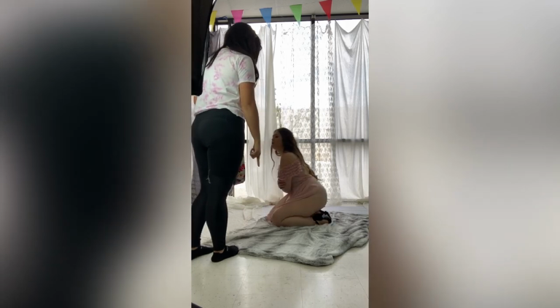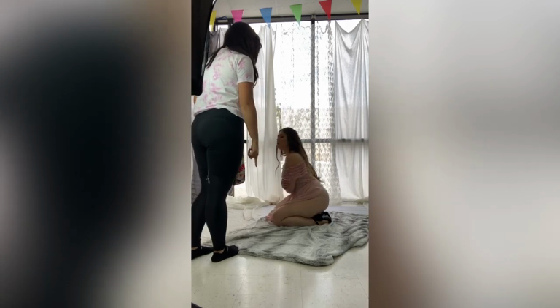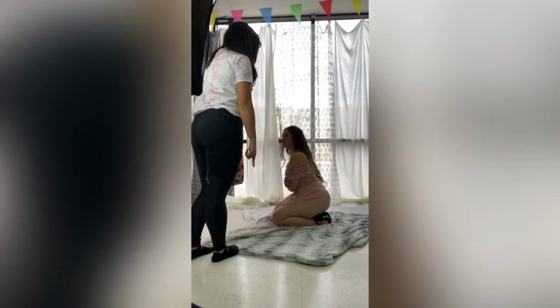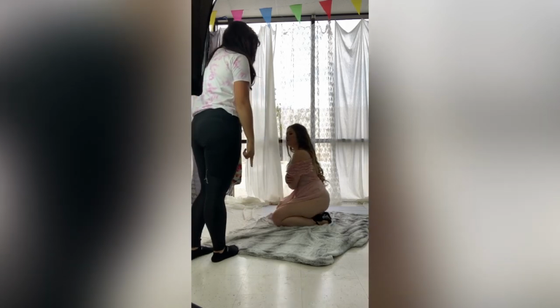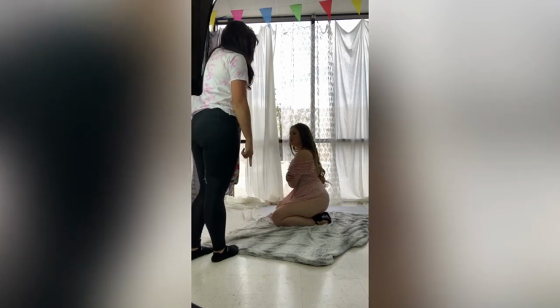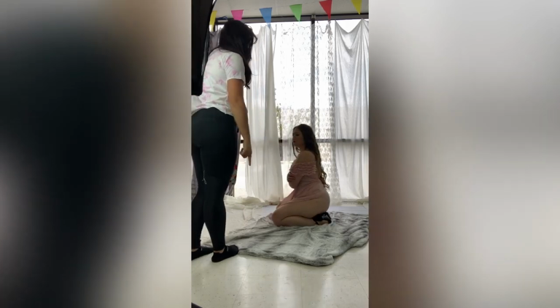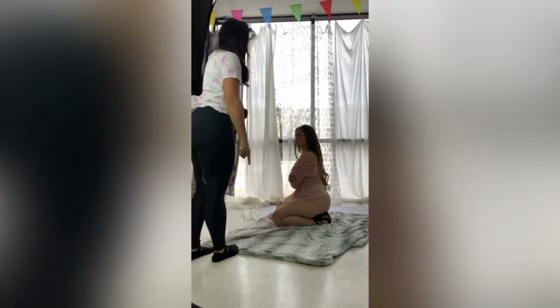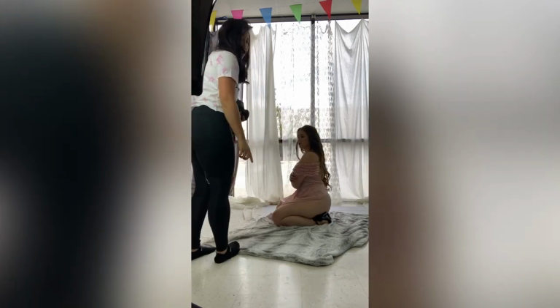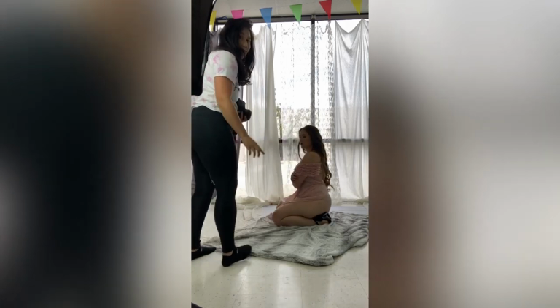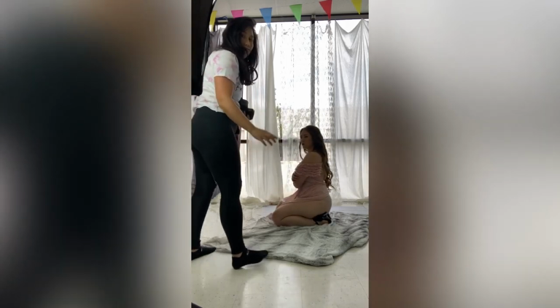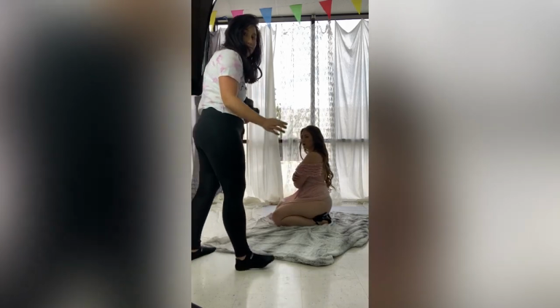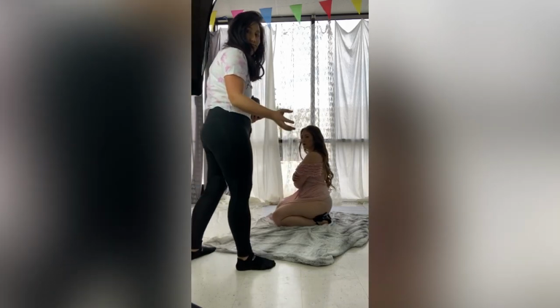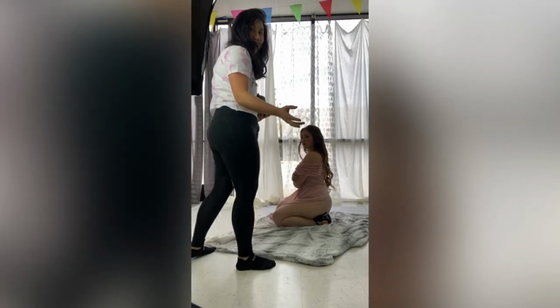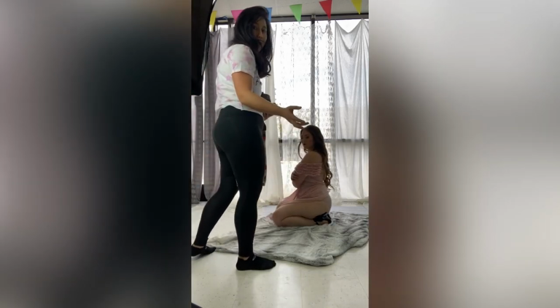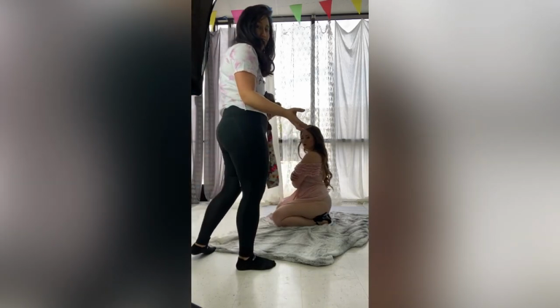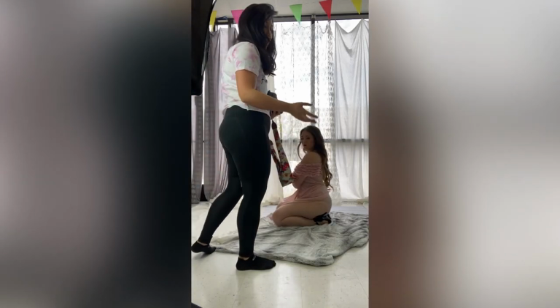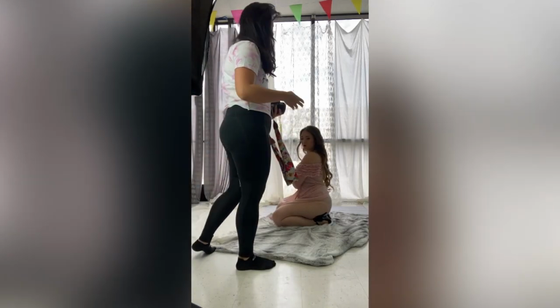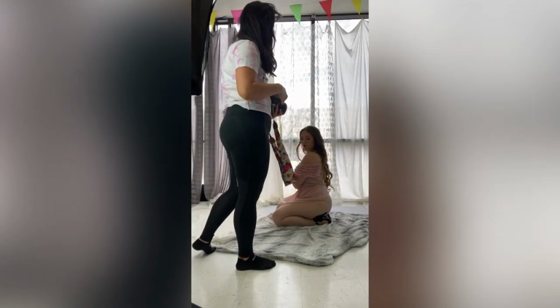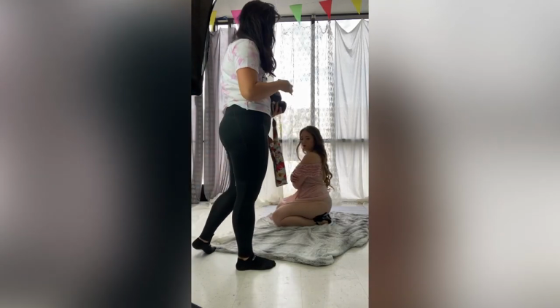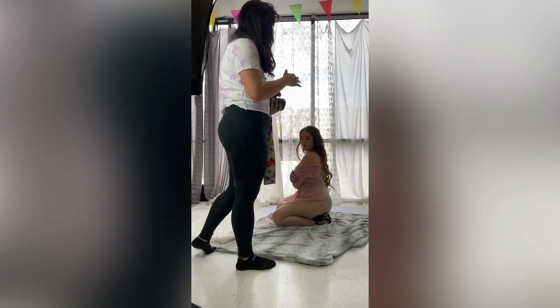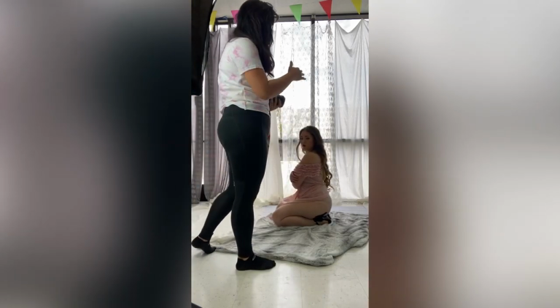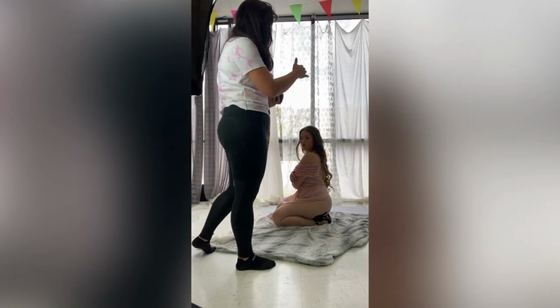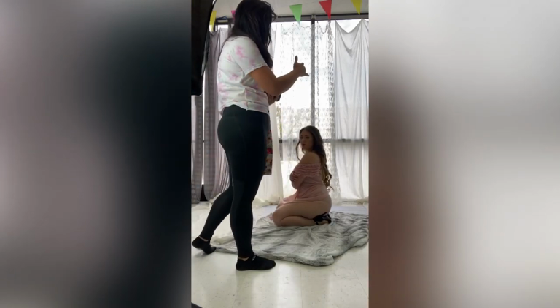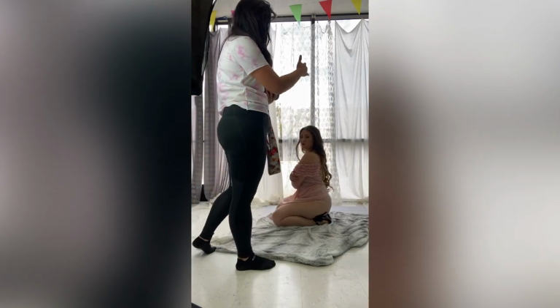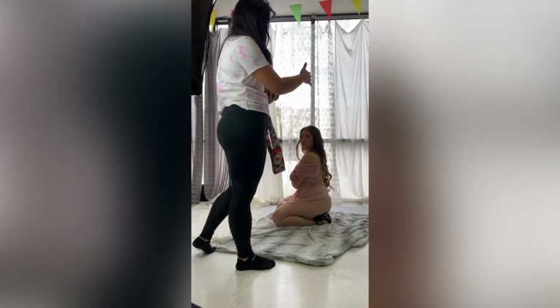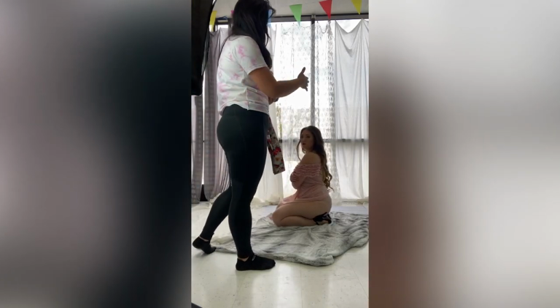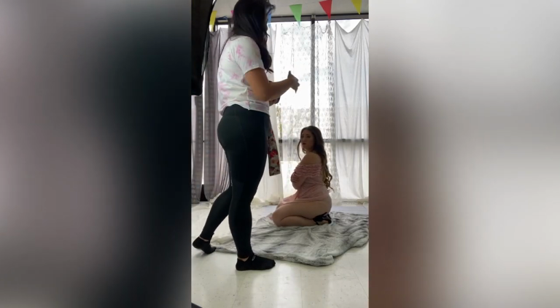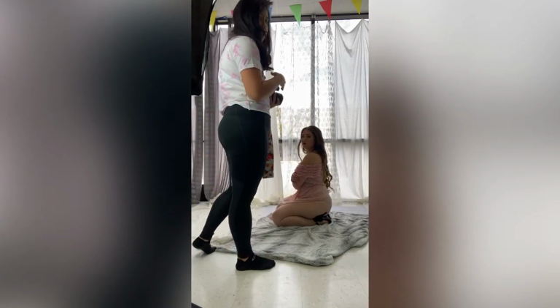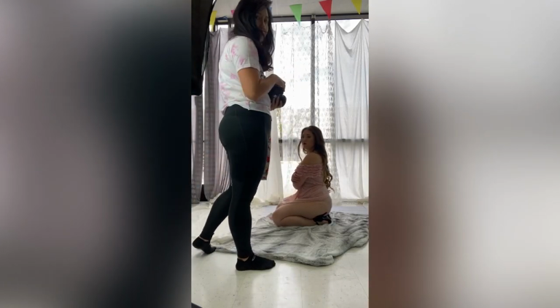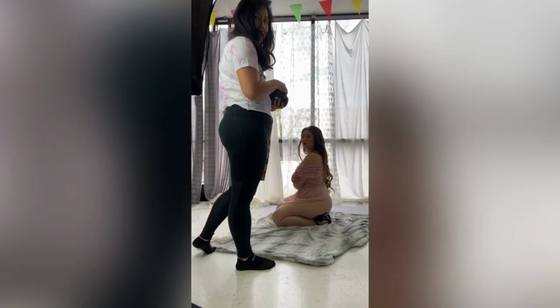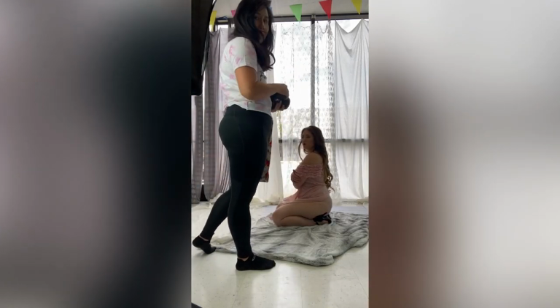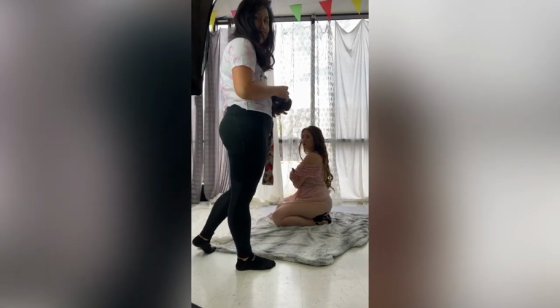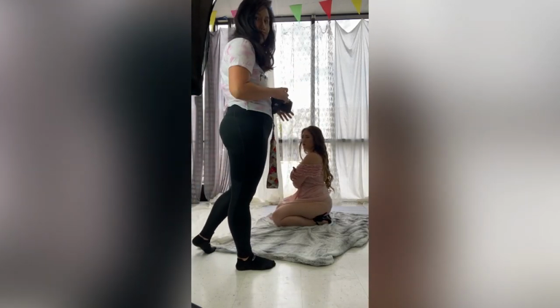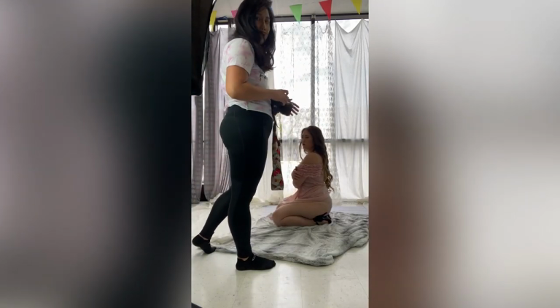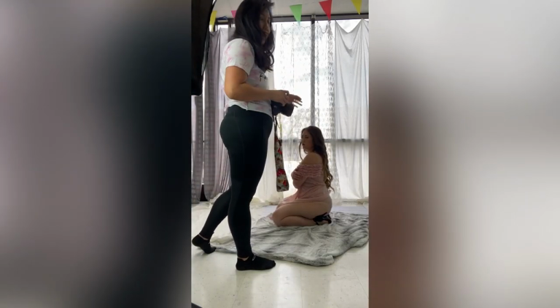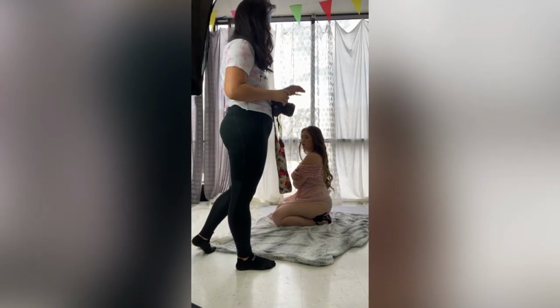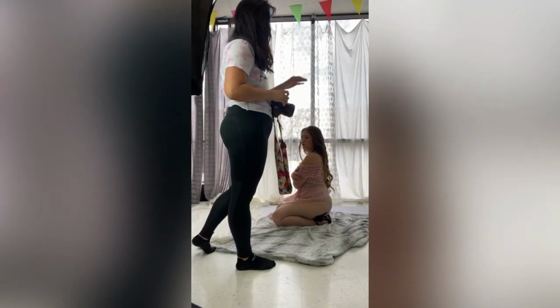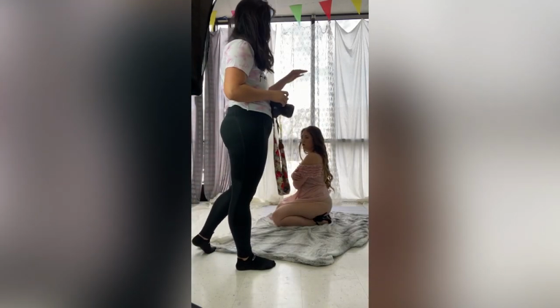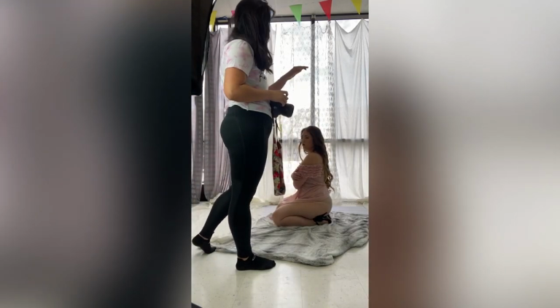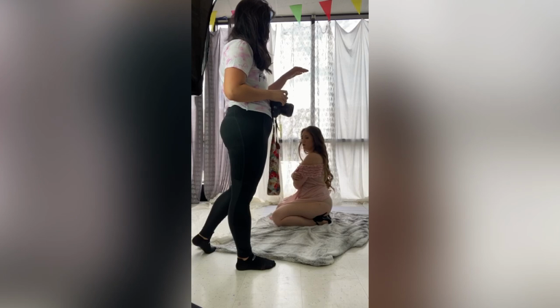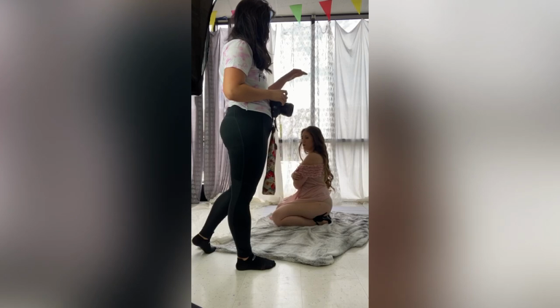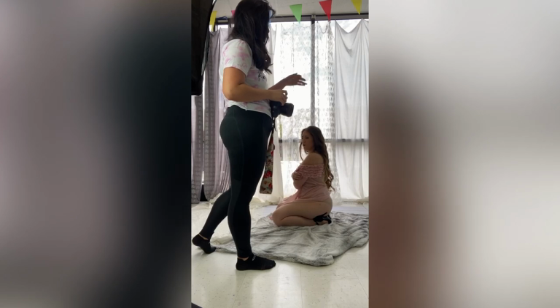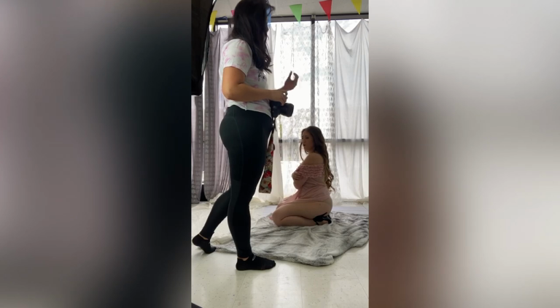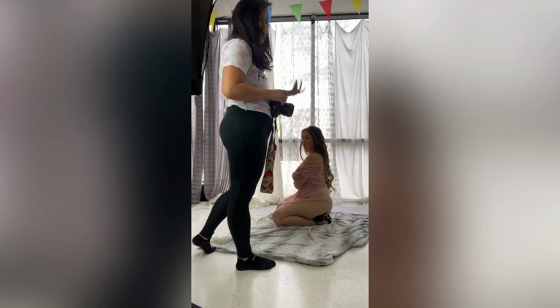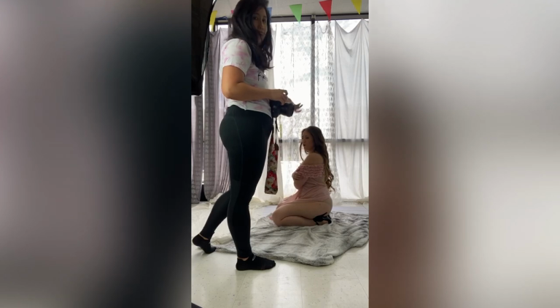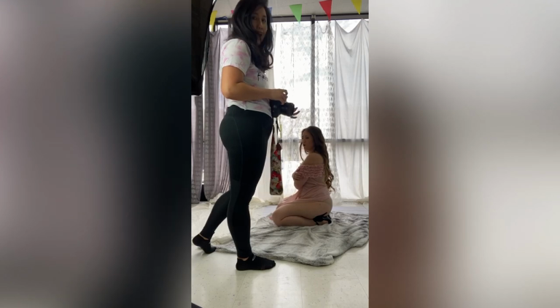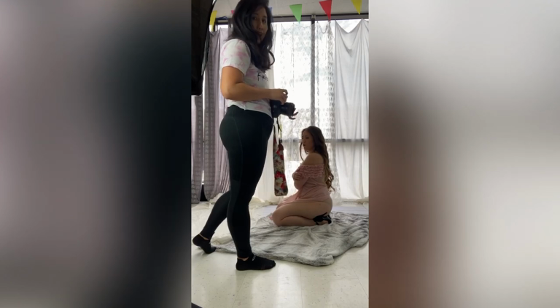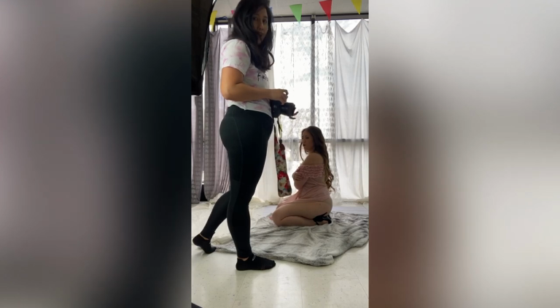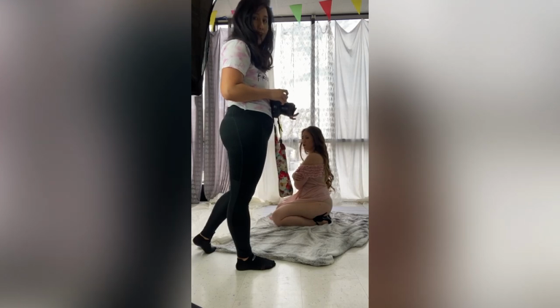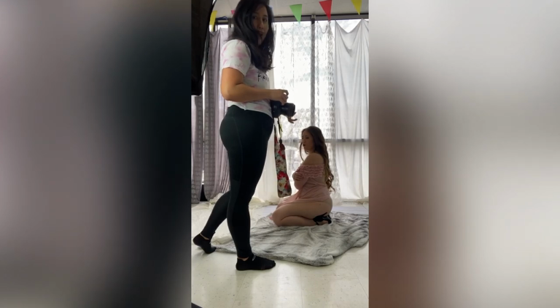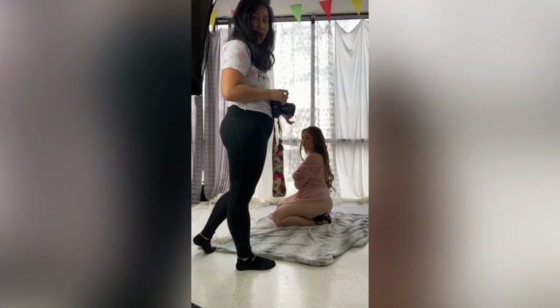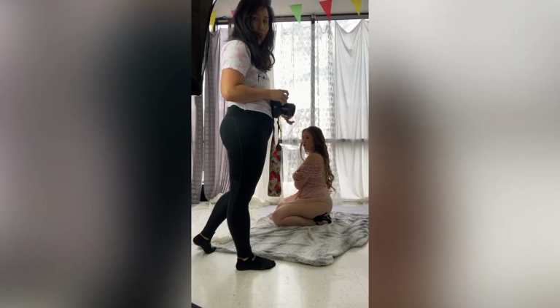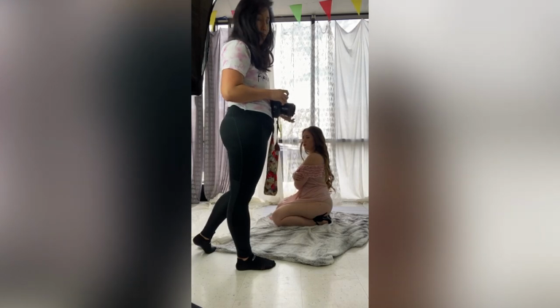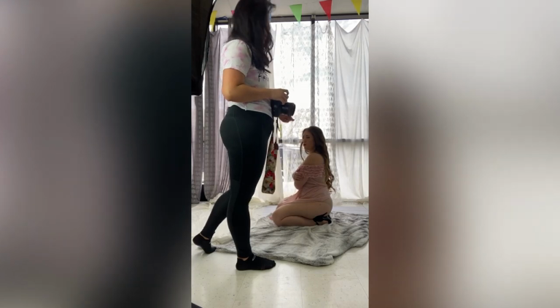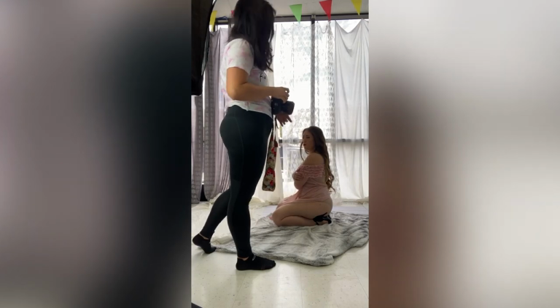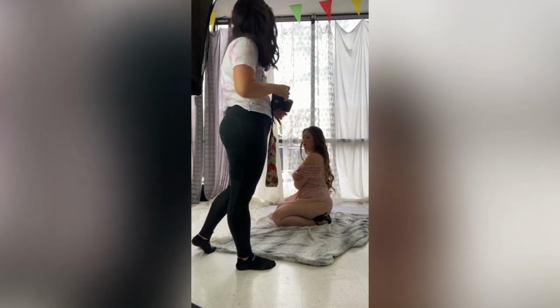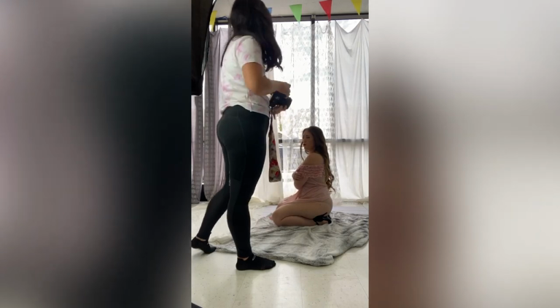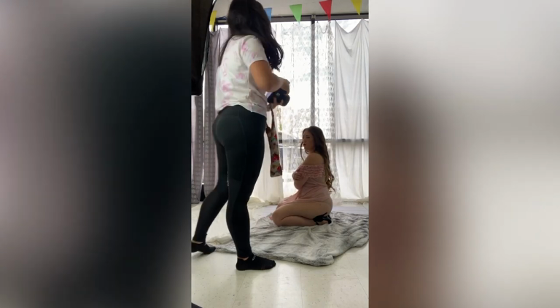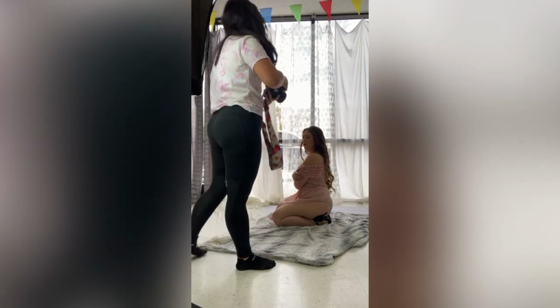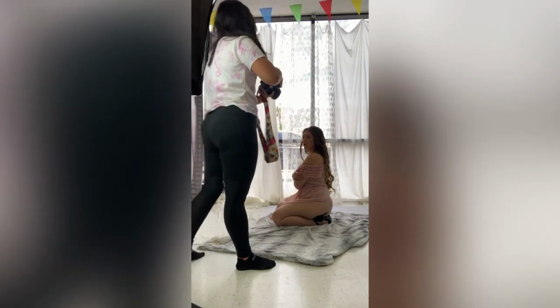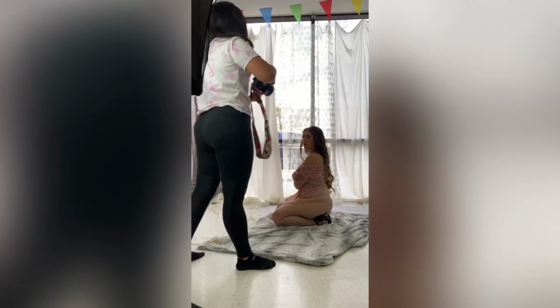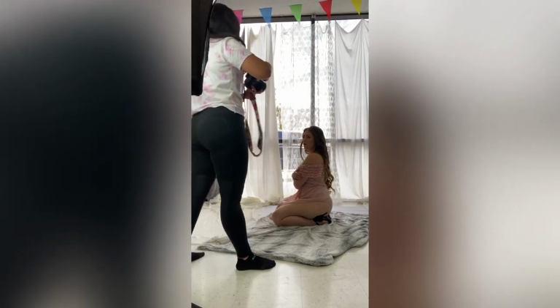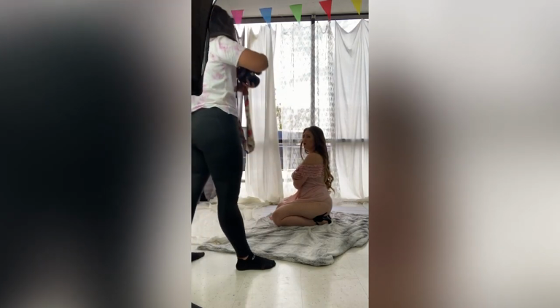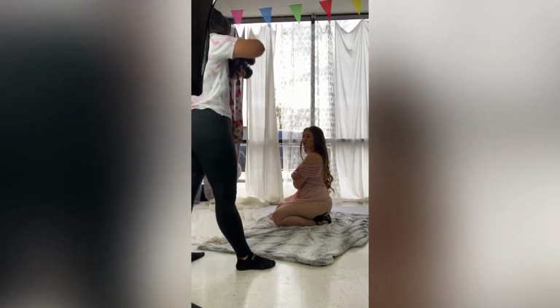The only reason why I had her change is because we're working in such a small space — I'm trying to not get things in the background that I don't want.